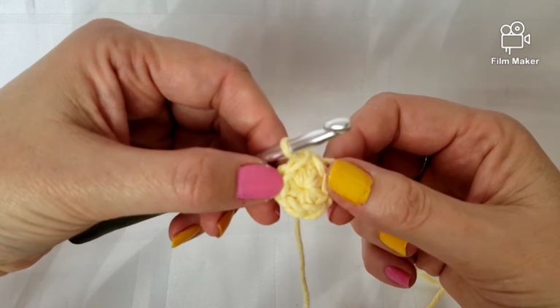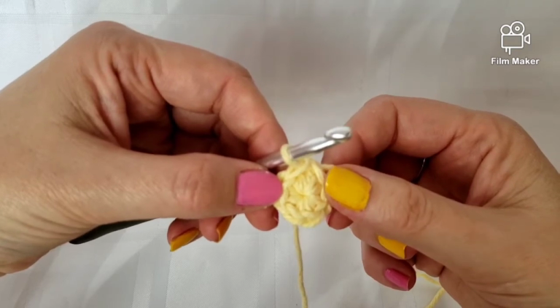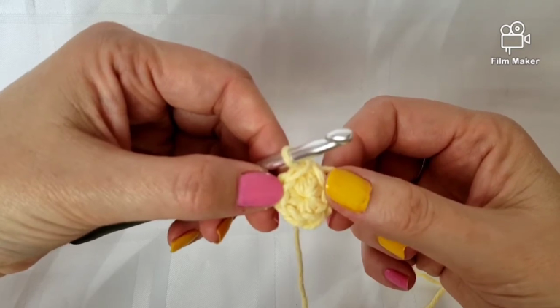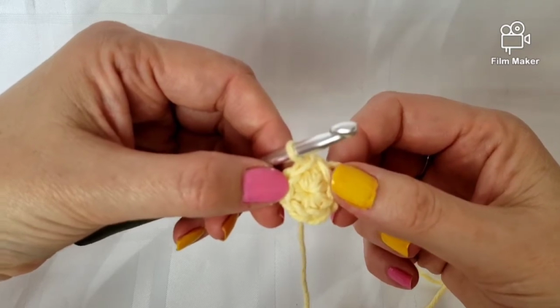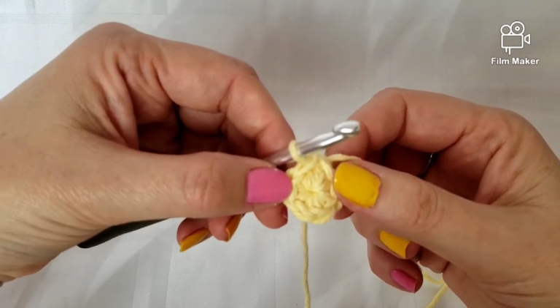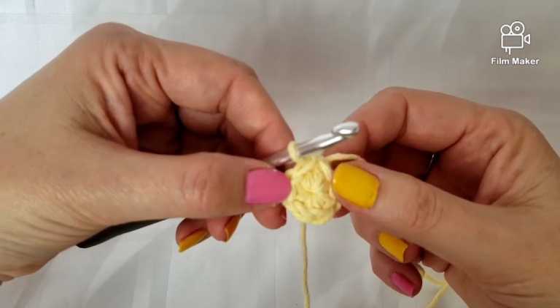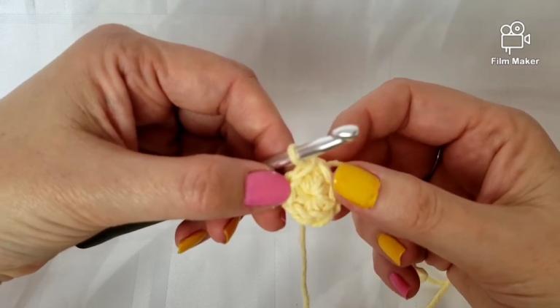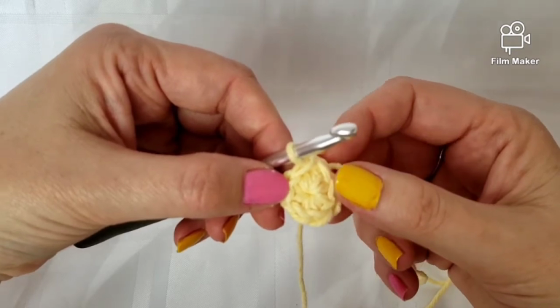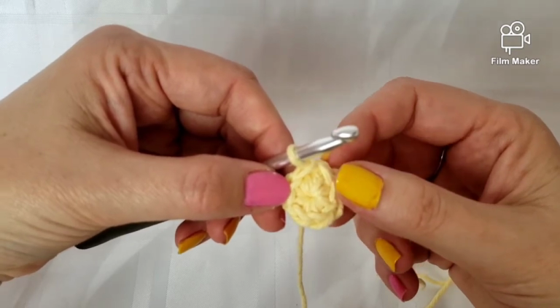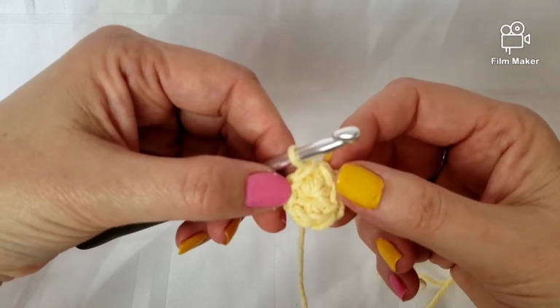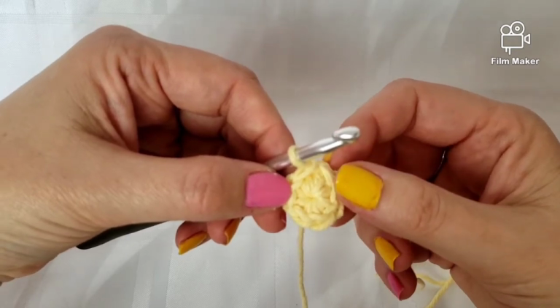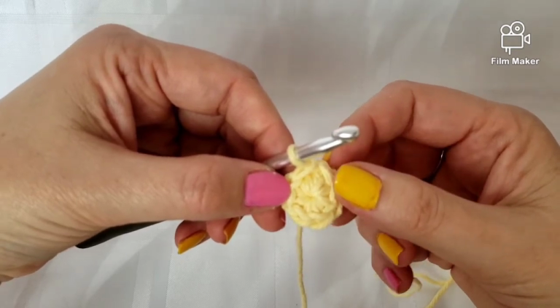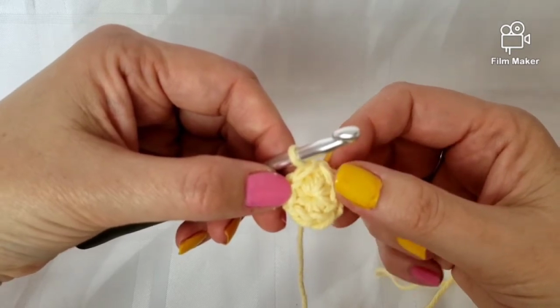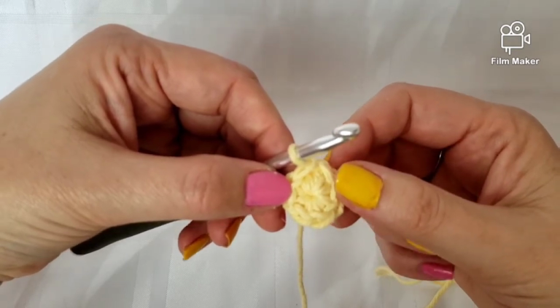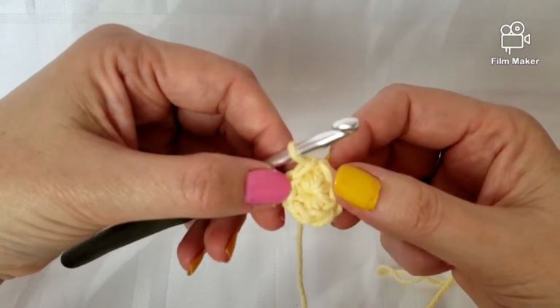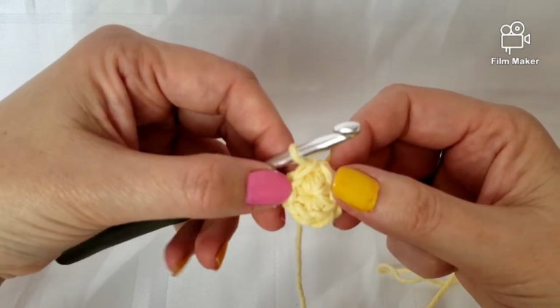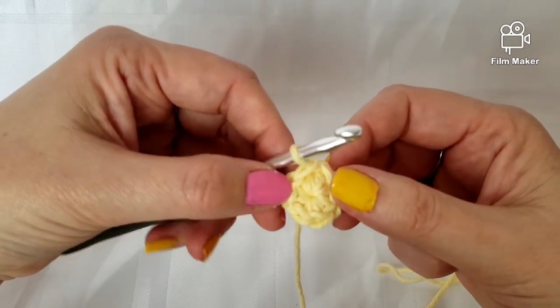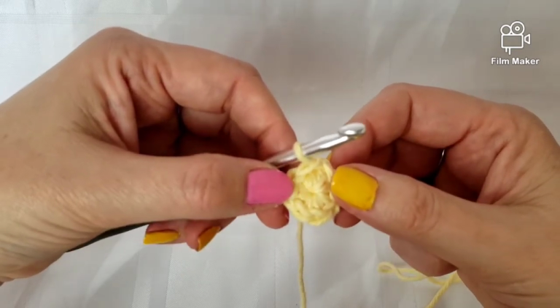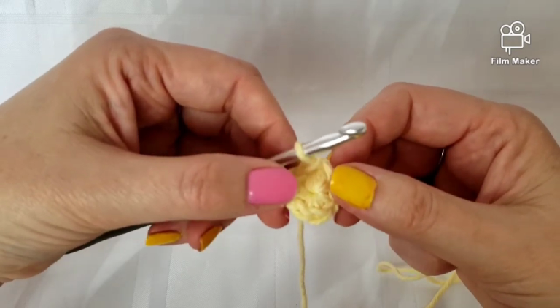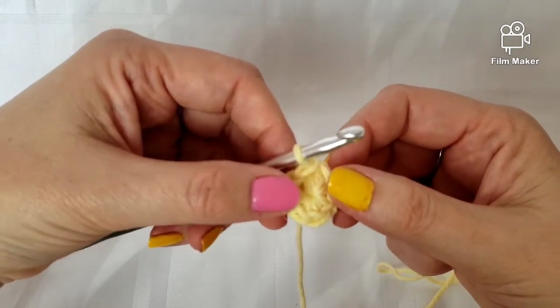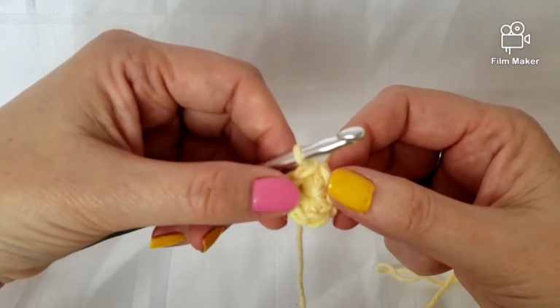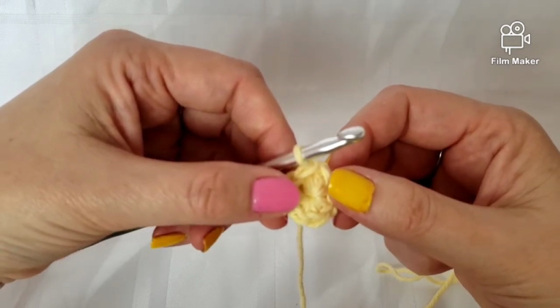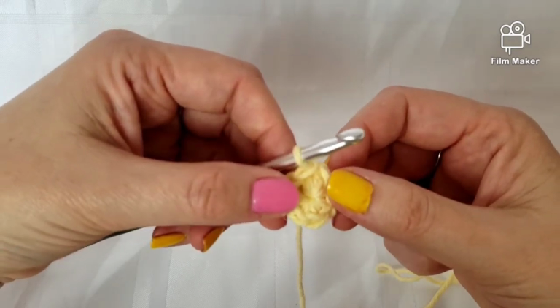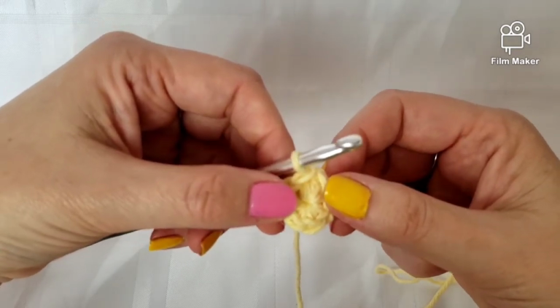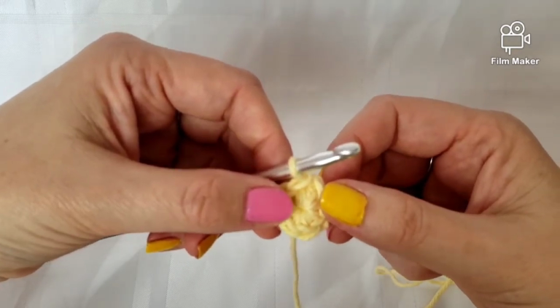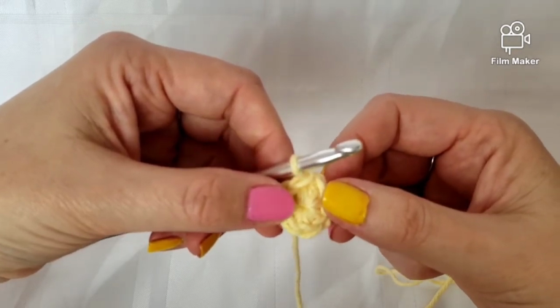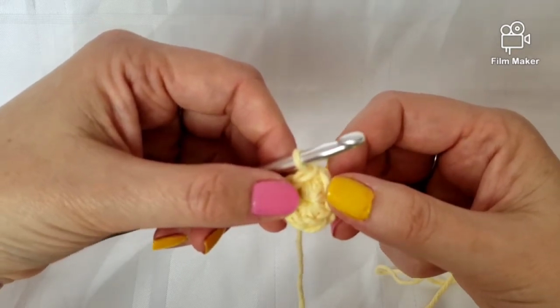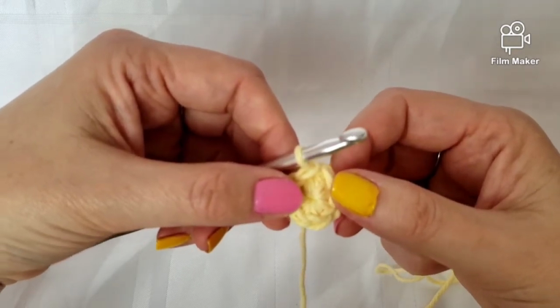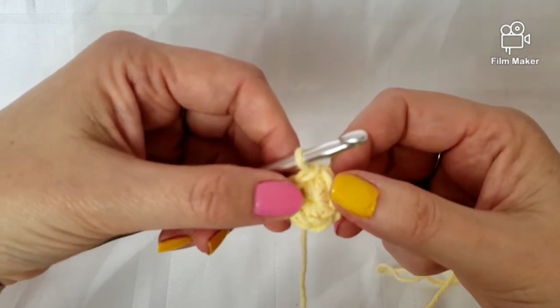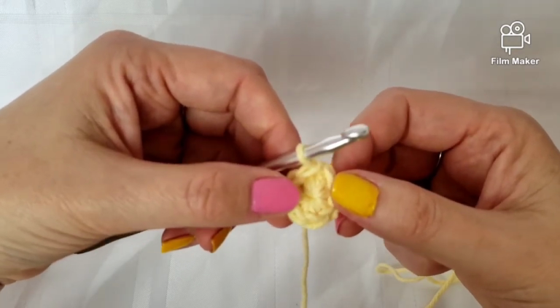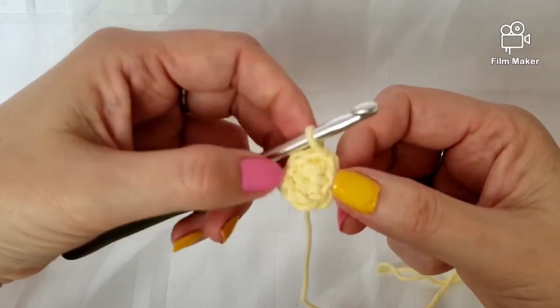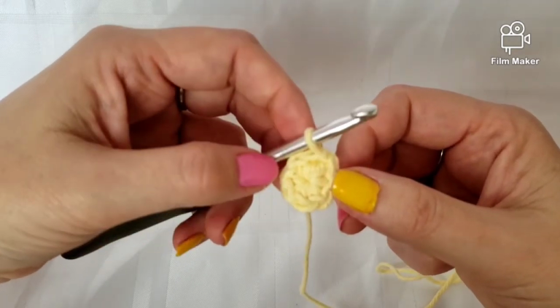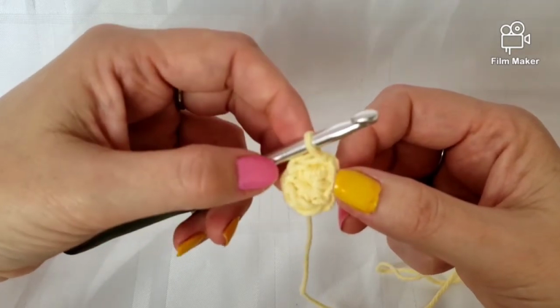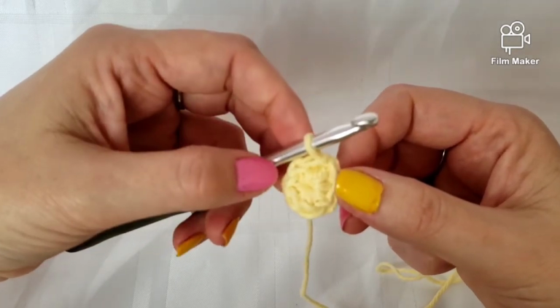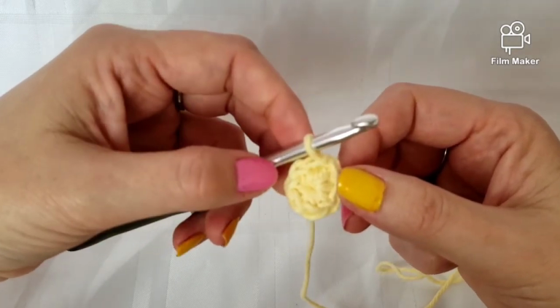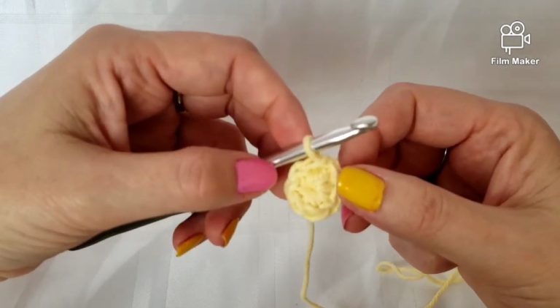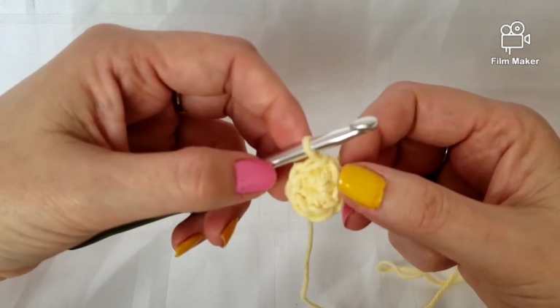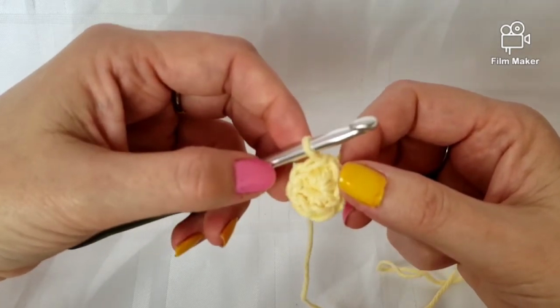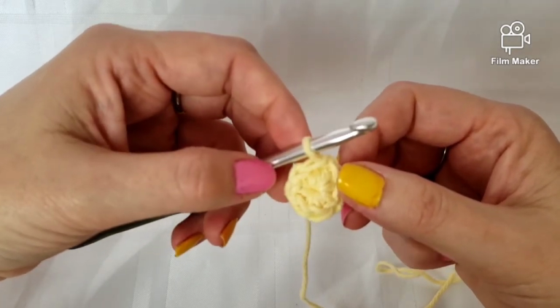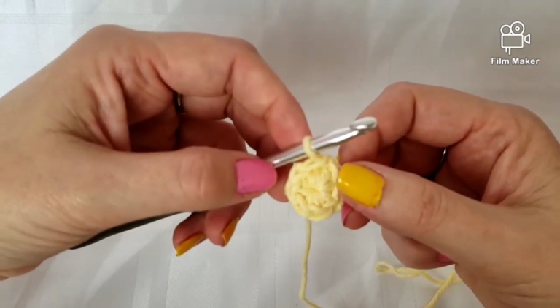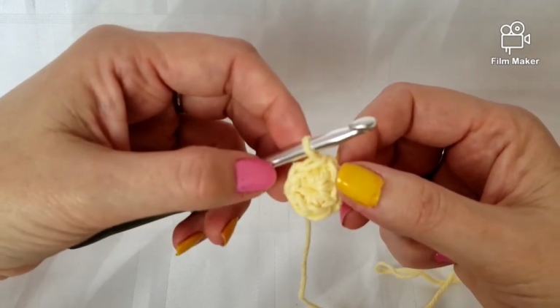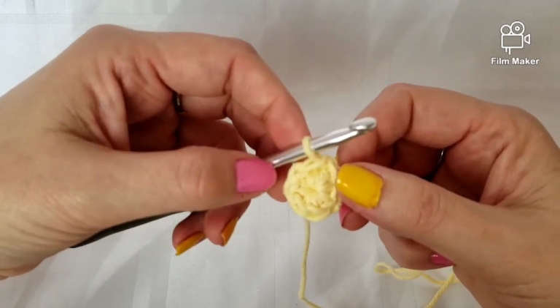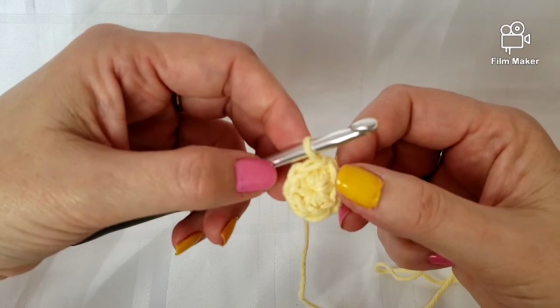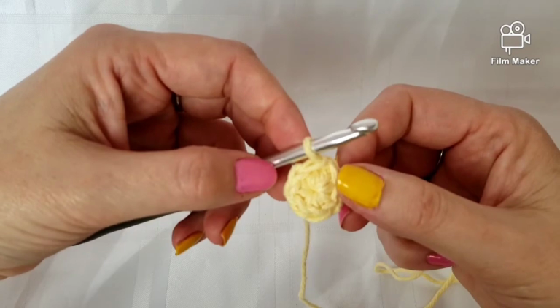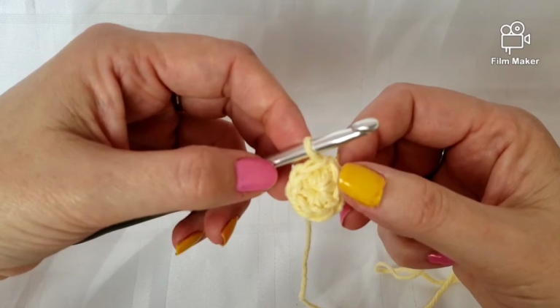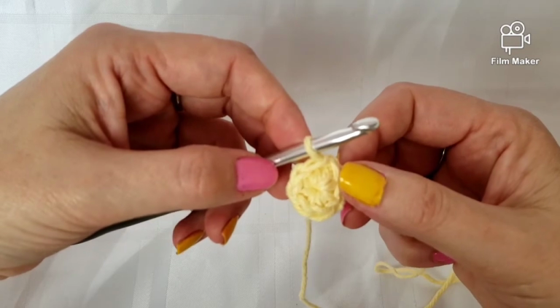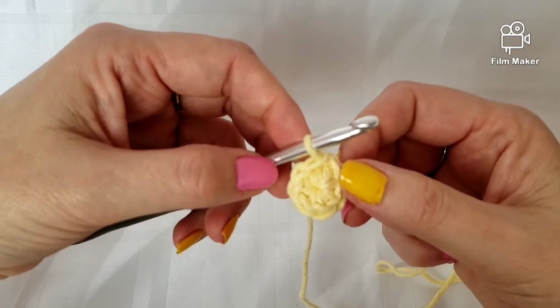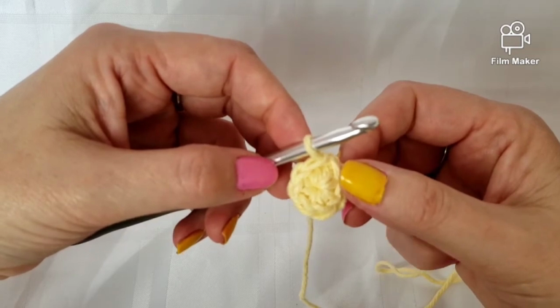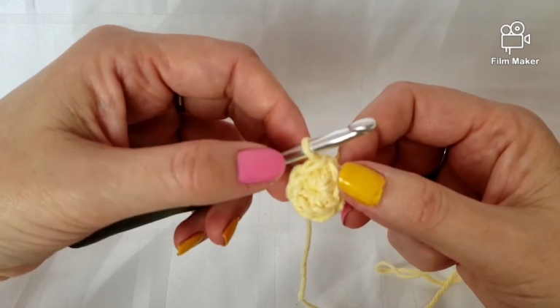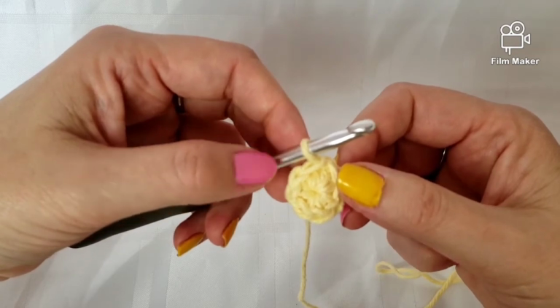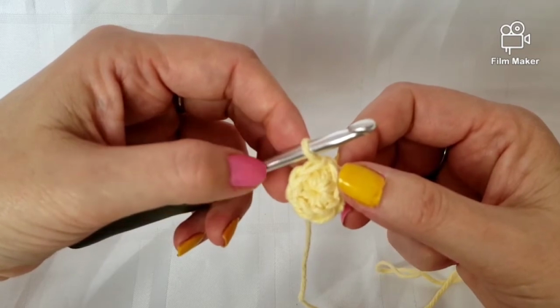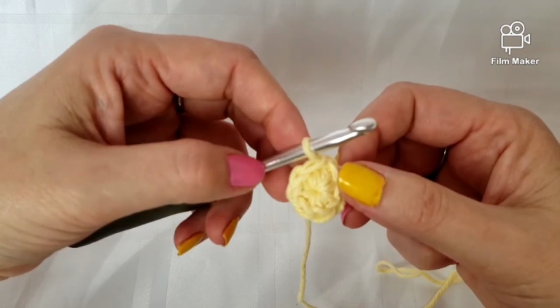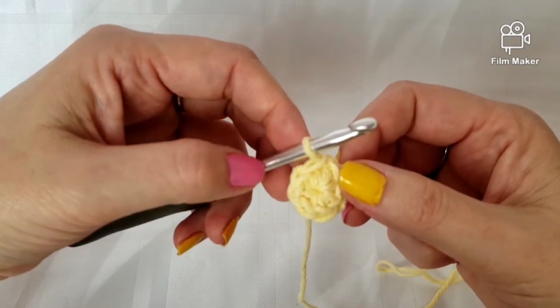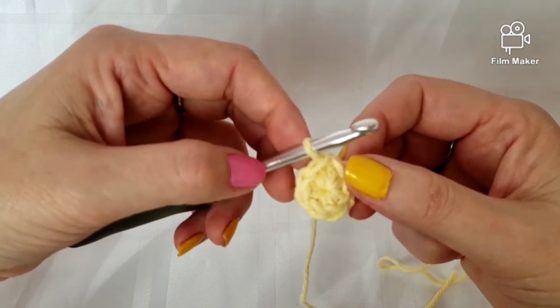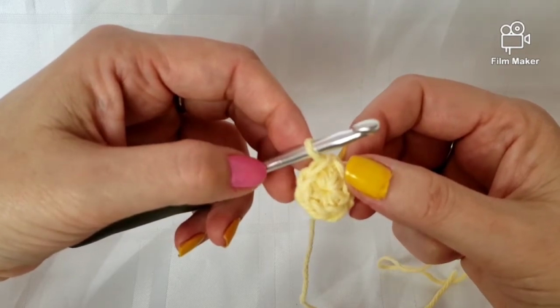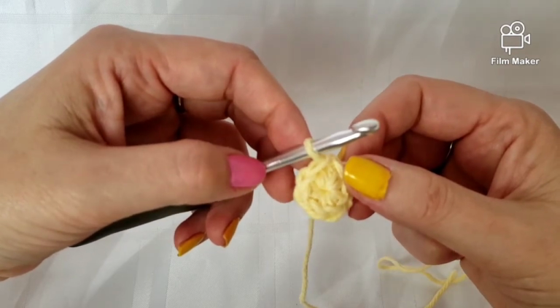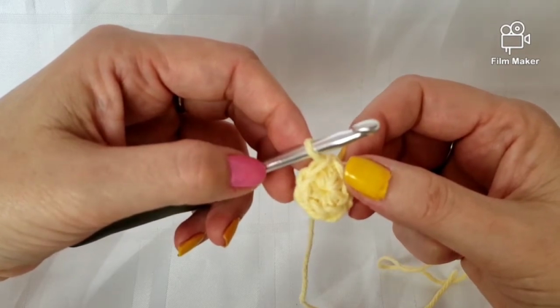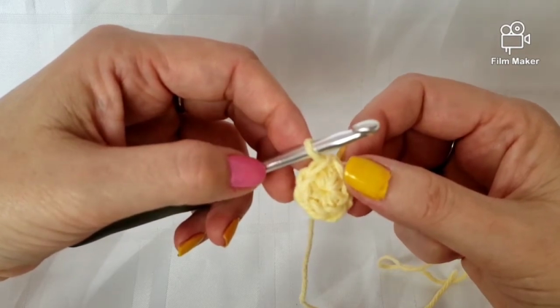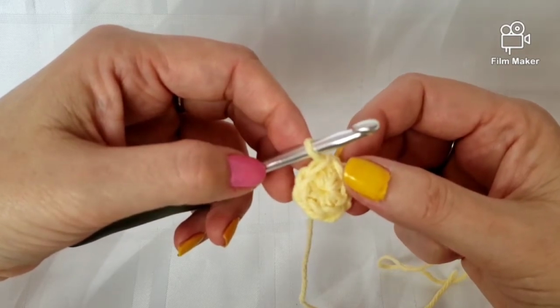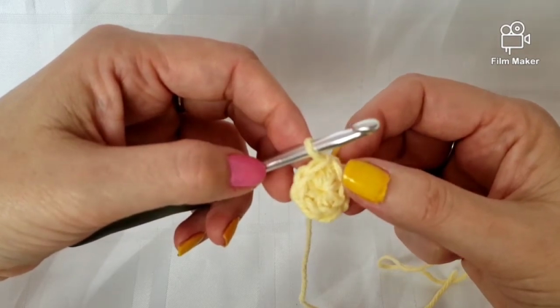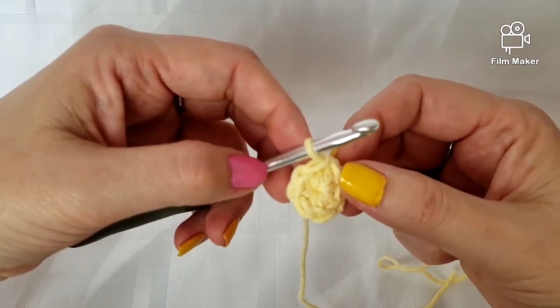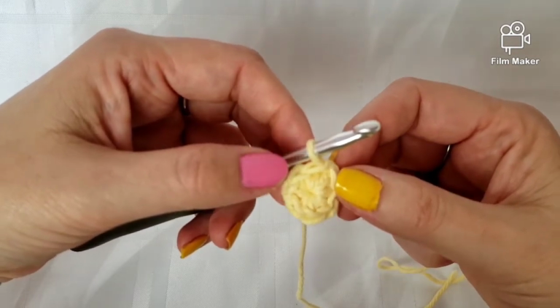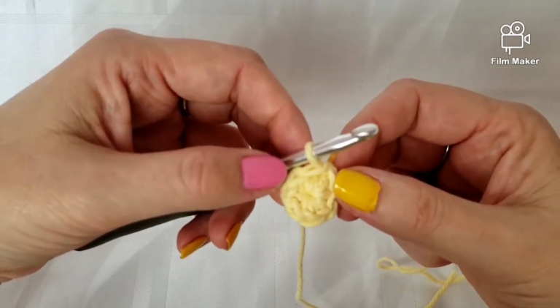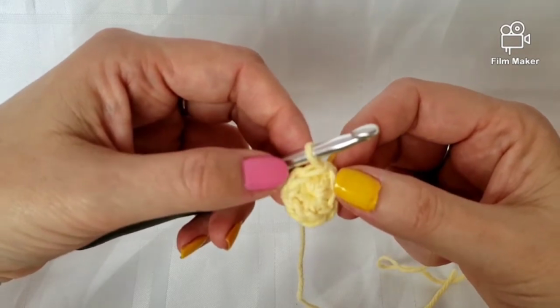In just a few seconds here I'm going to show you how to do a magic ring using the double crochet.